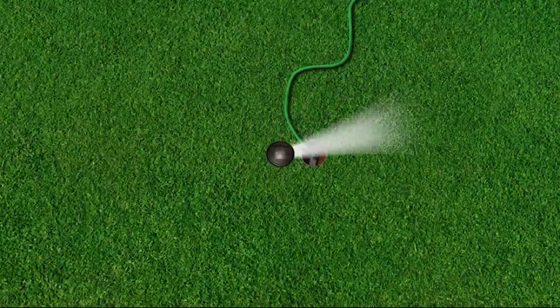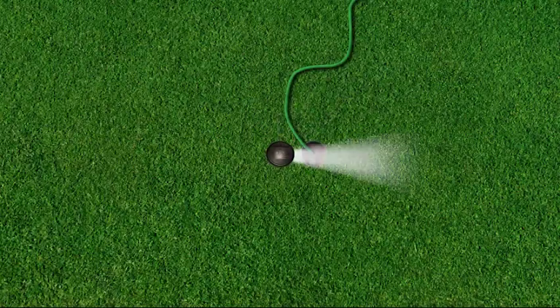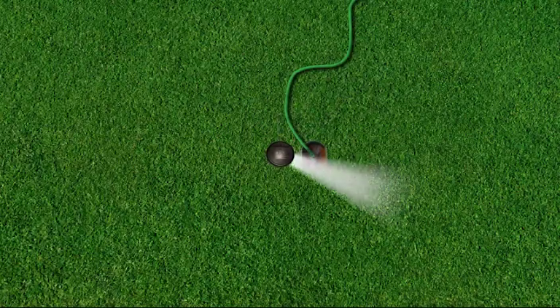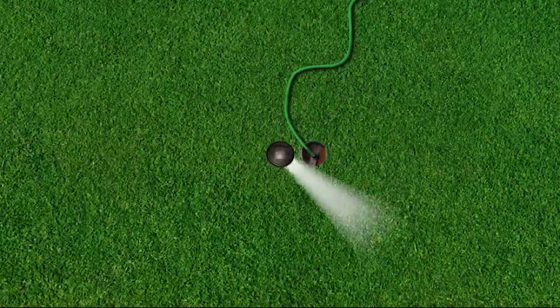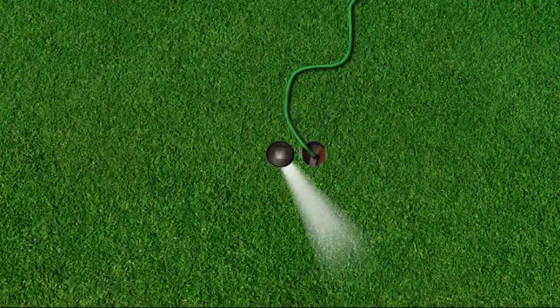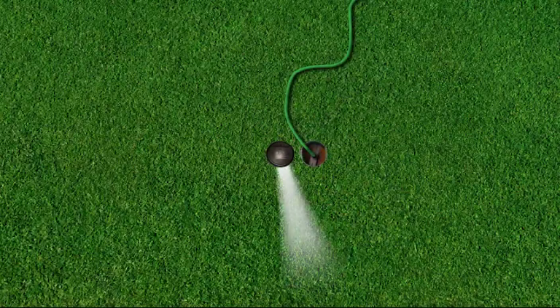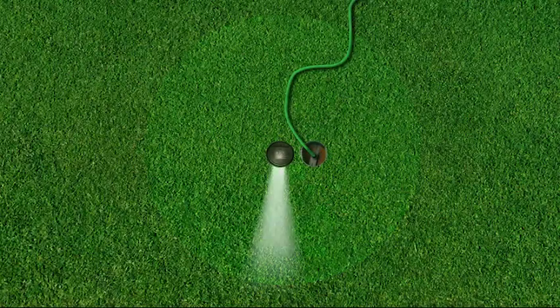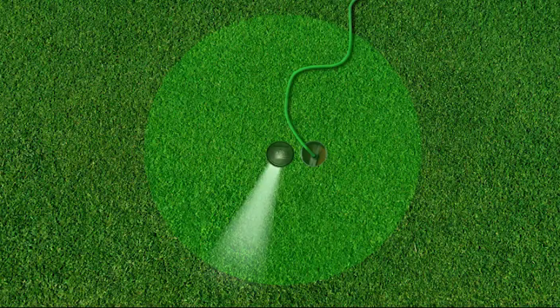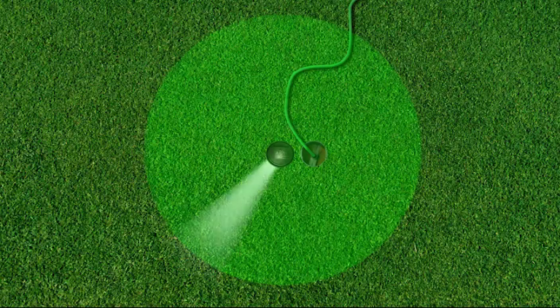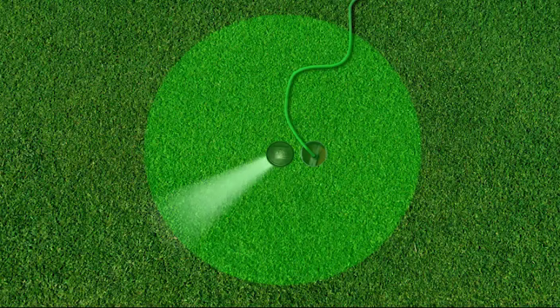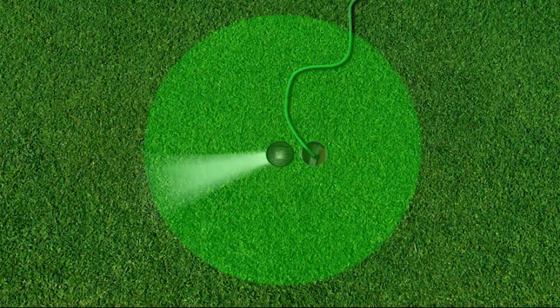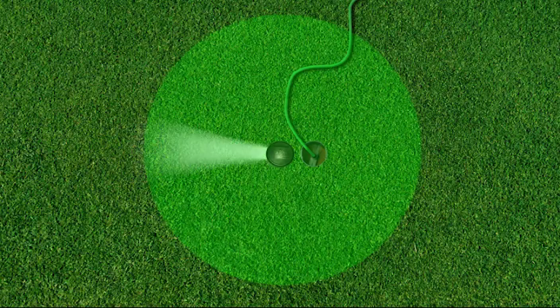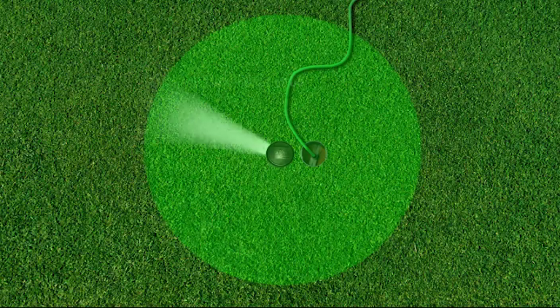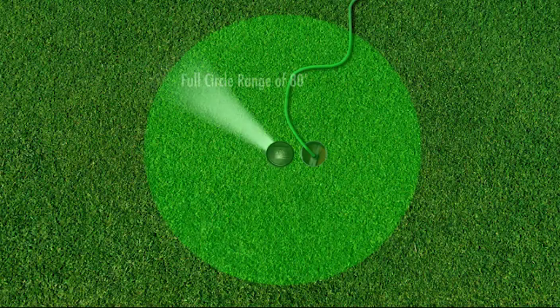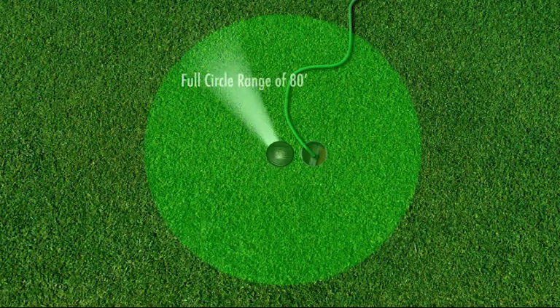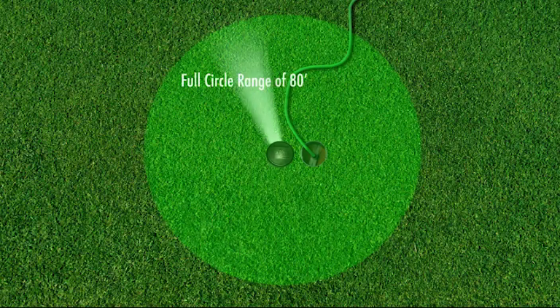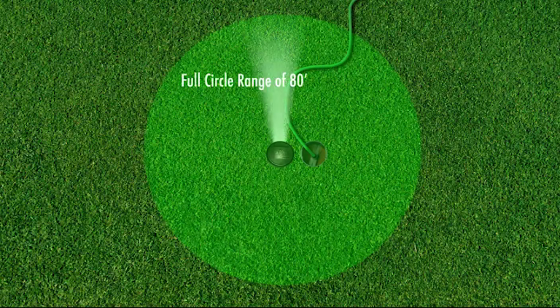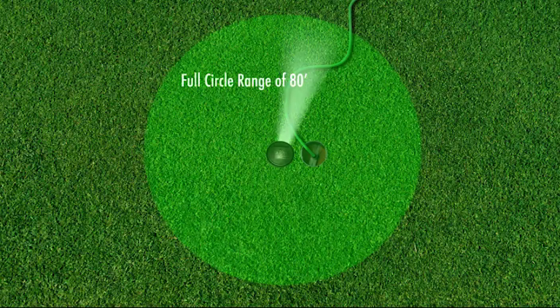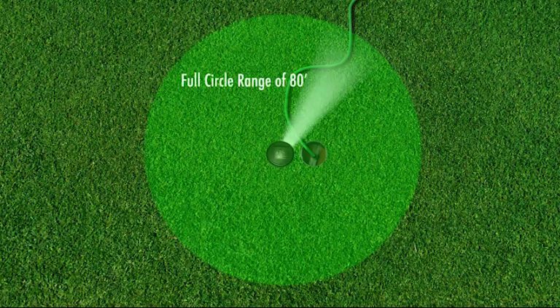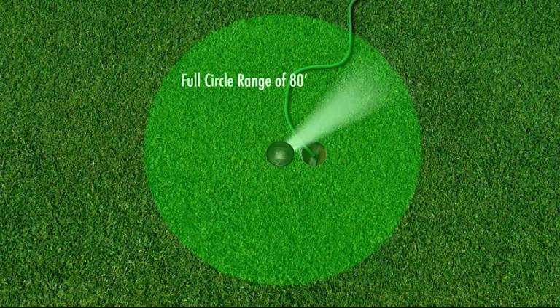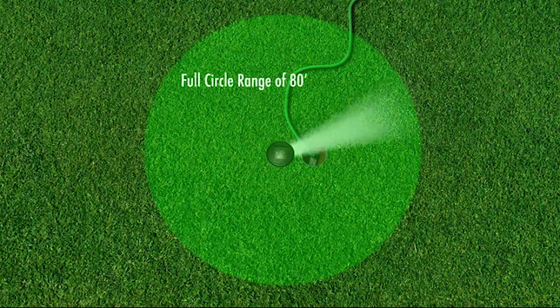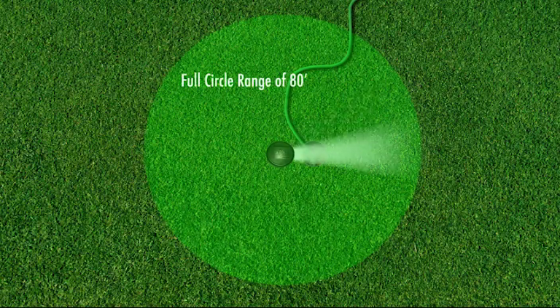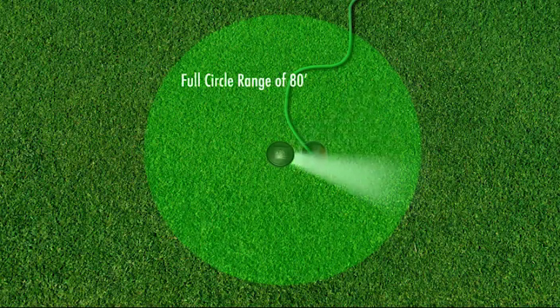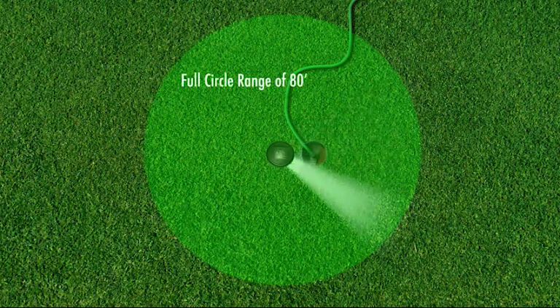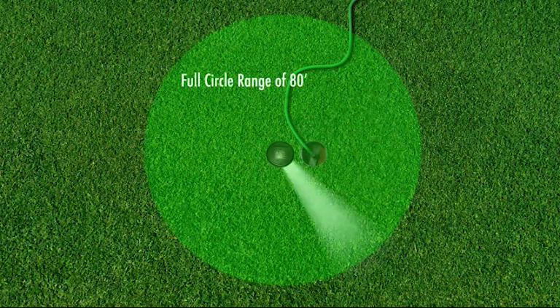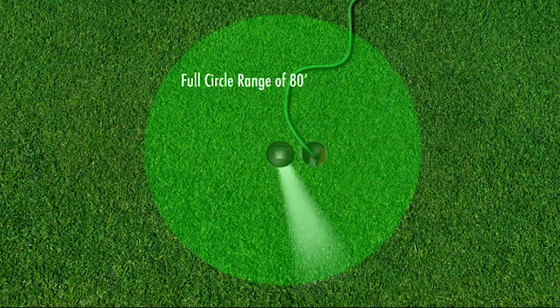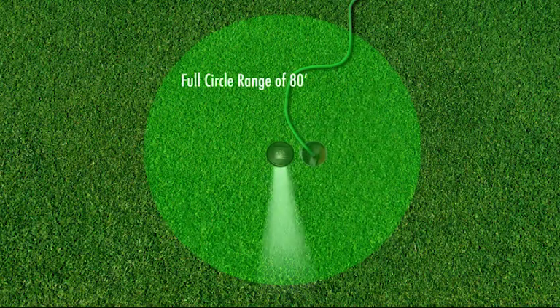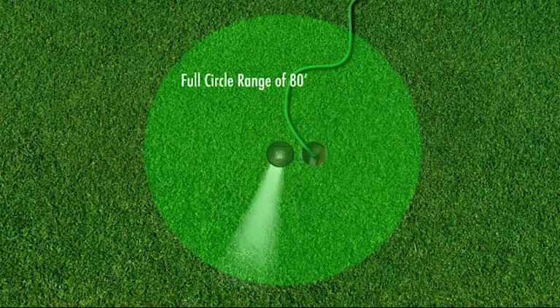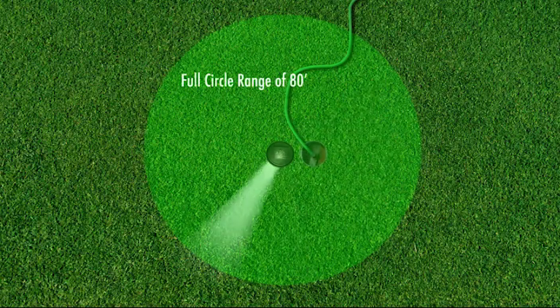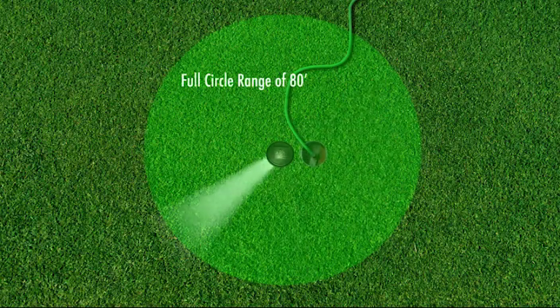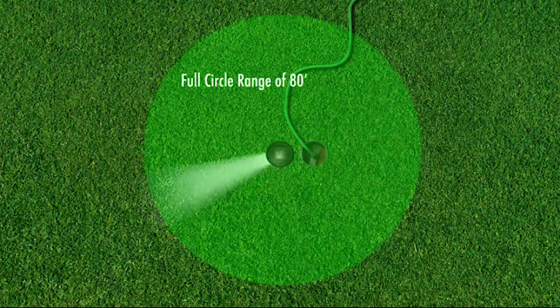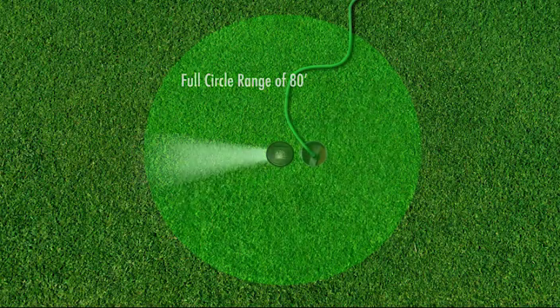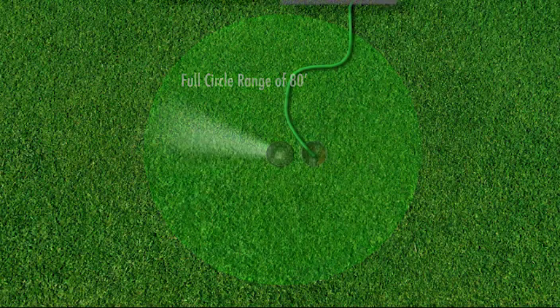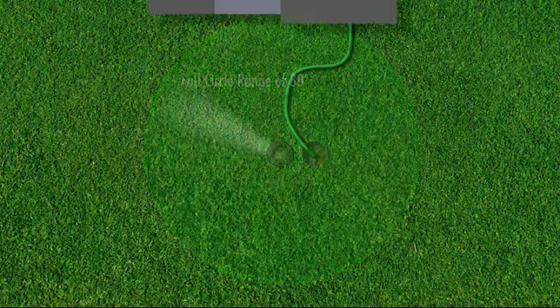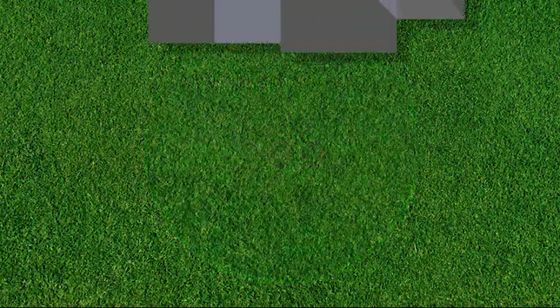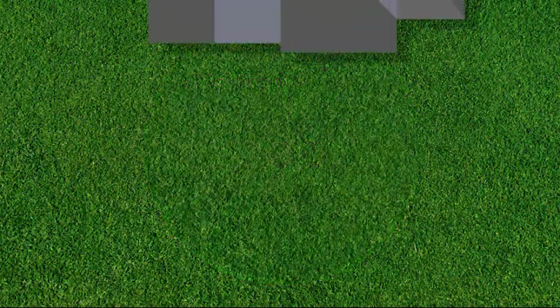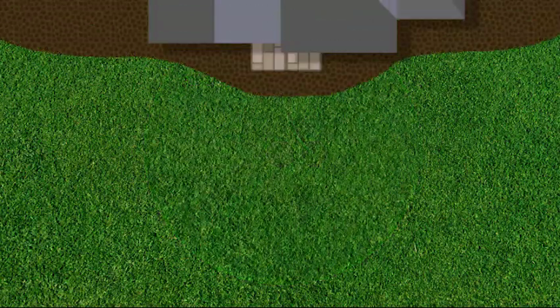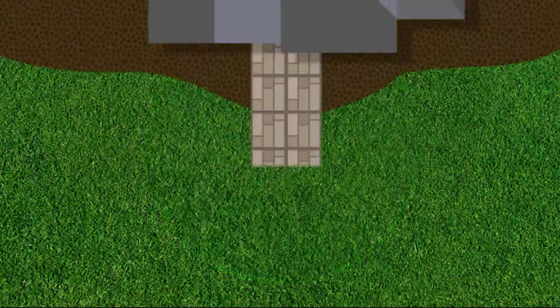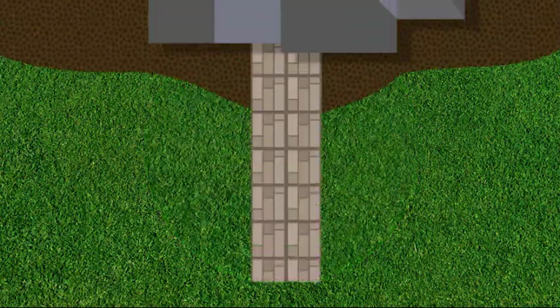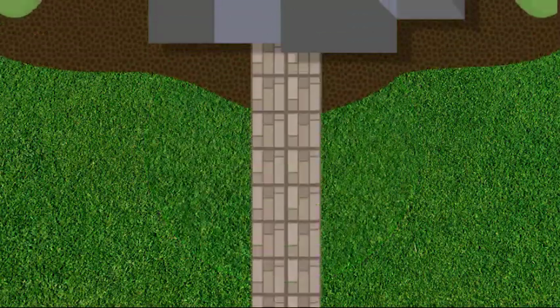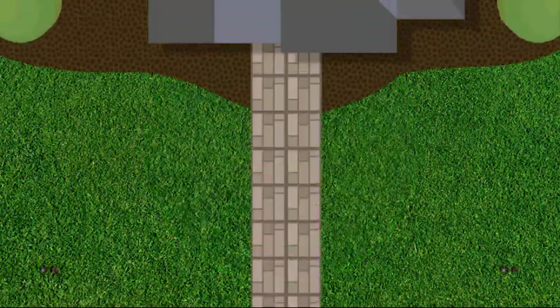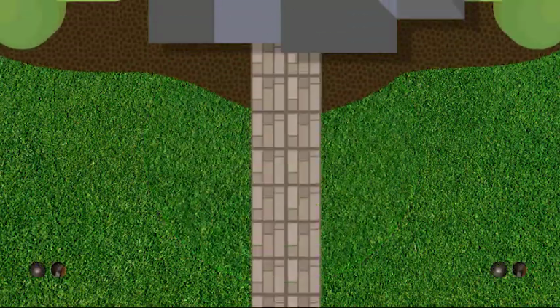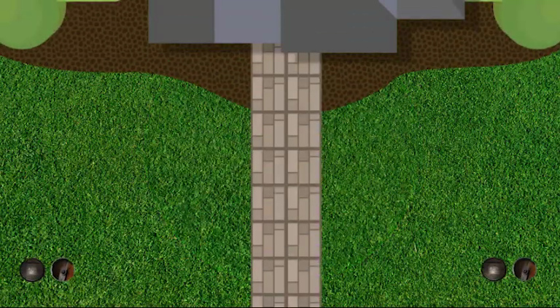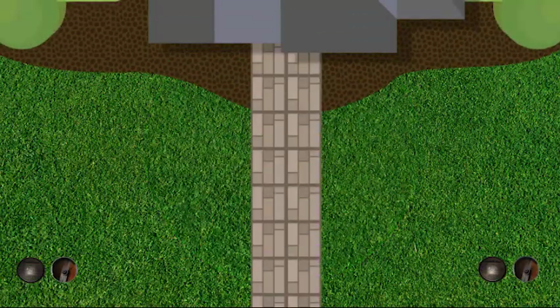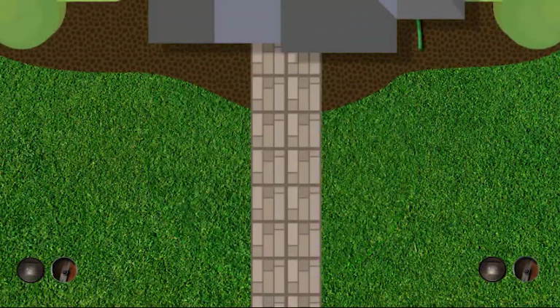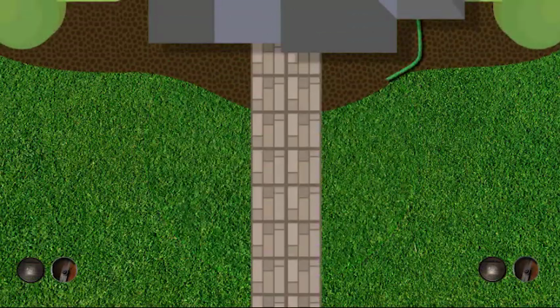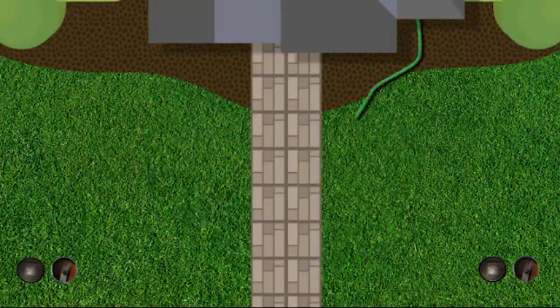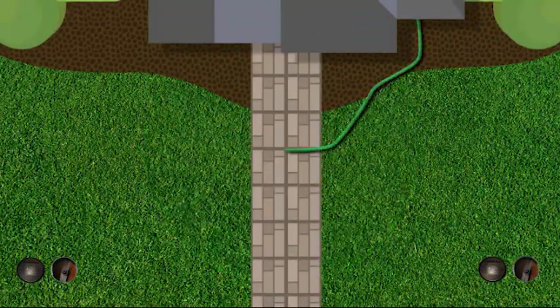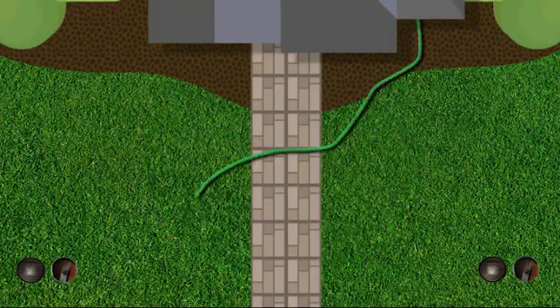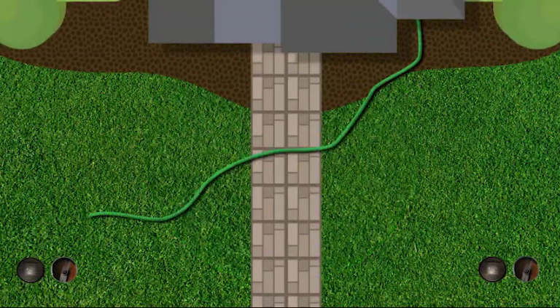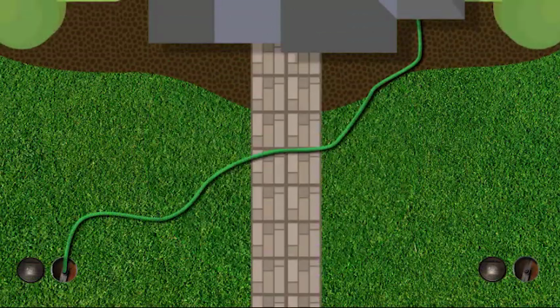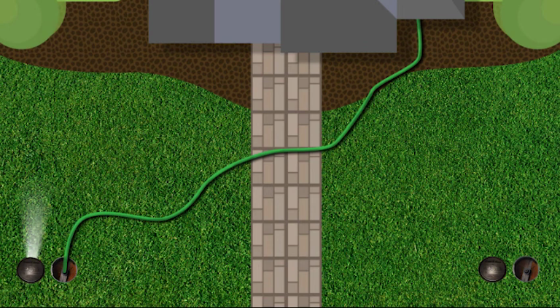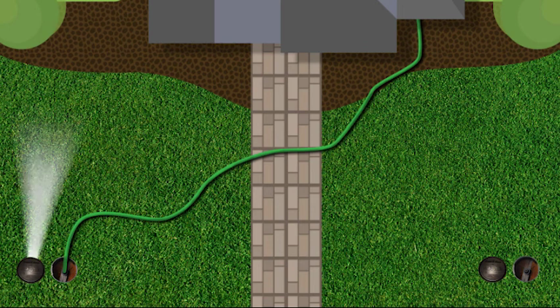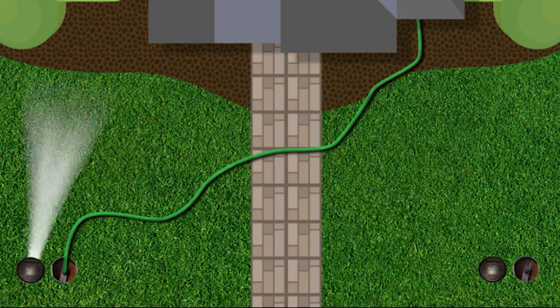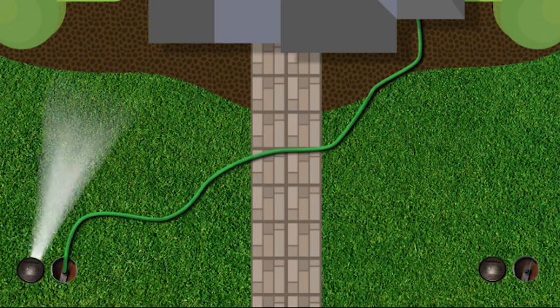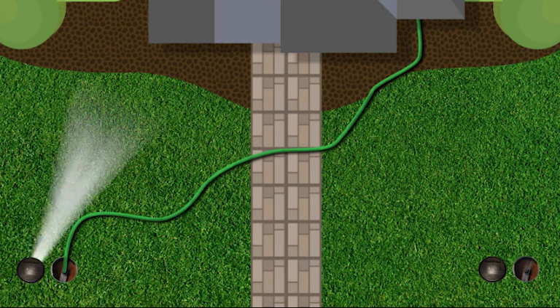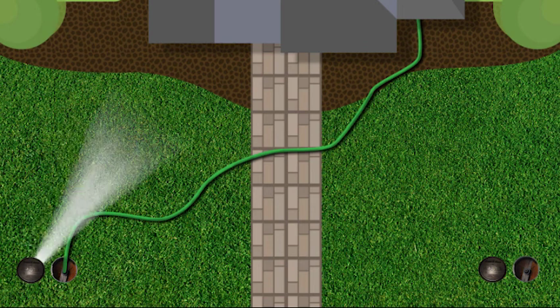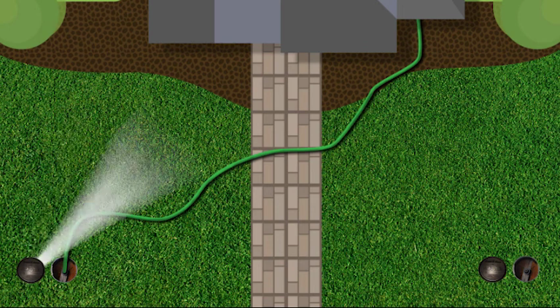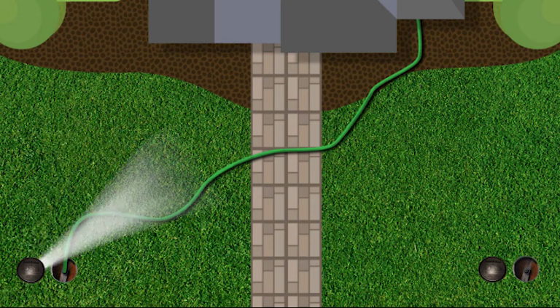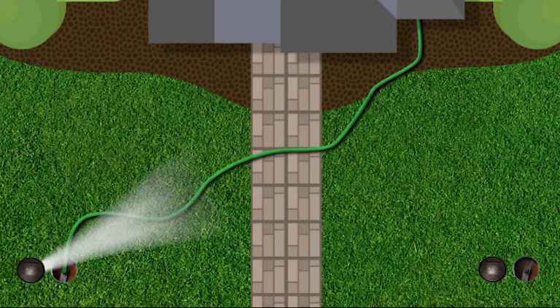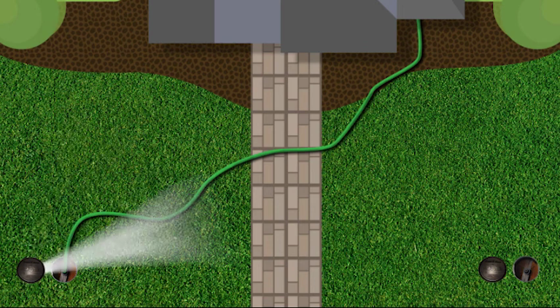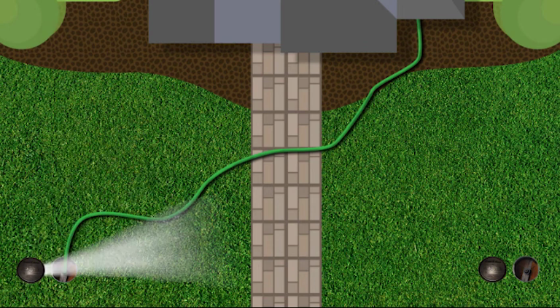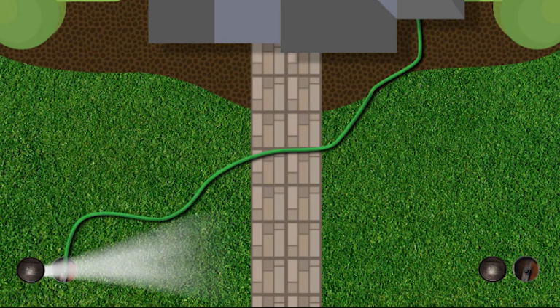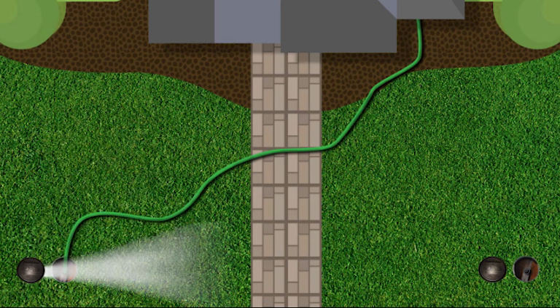Rainbird's In-Ground Sprinklers reach up to a full circle range of 80 feet, perfect for average lawns. You can even add more In-Ground Sprinklers to cover additional areas of your lawn.